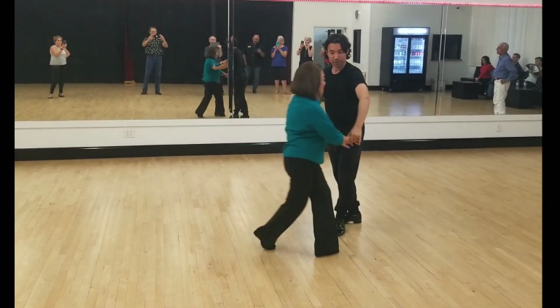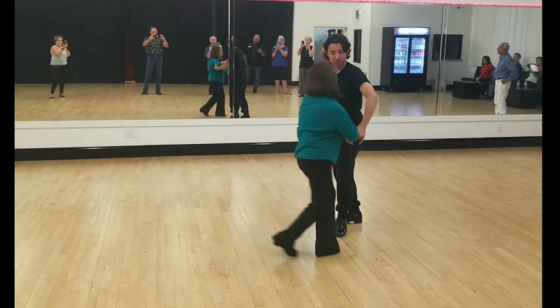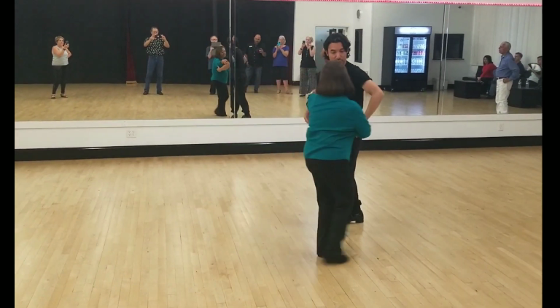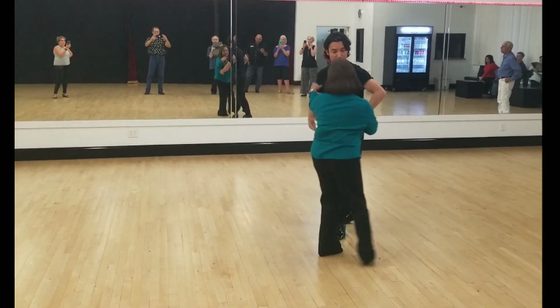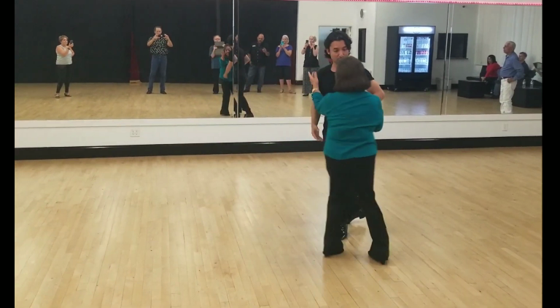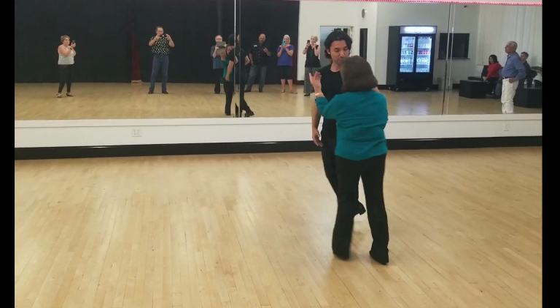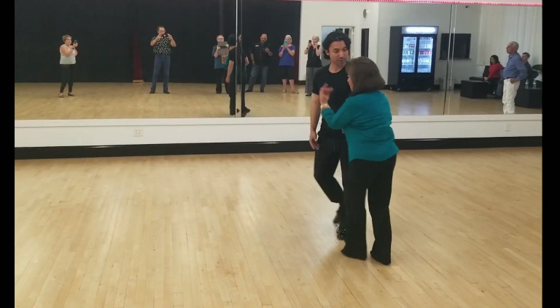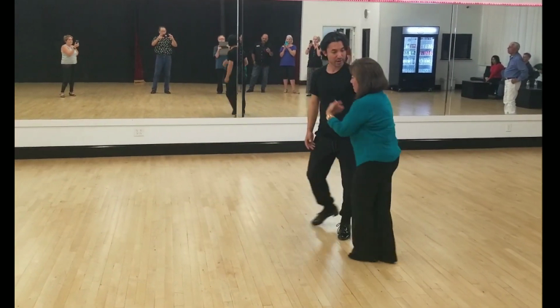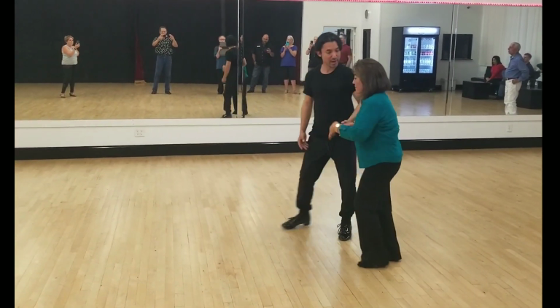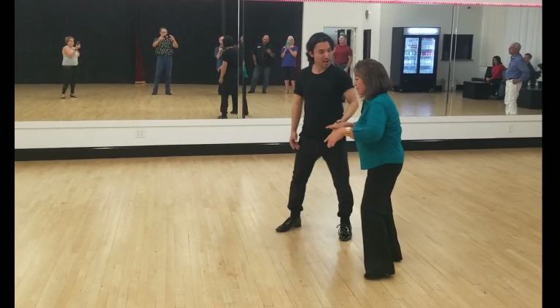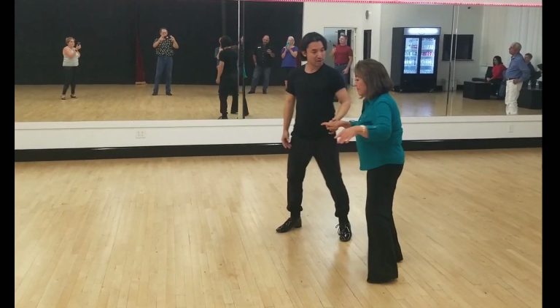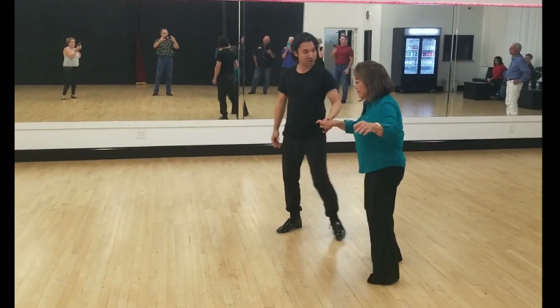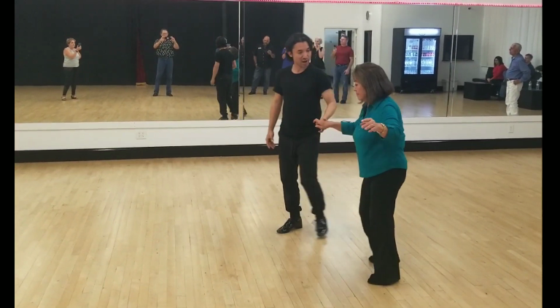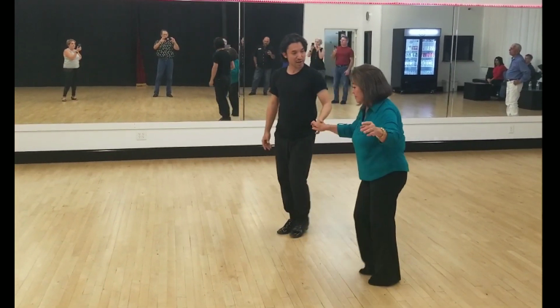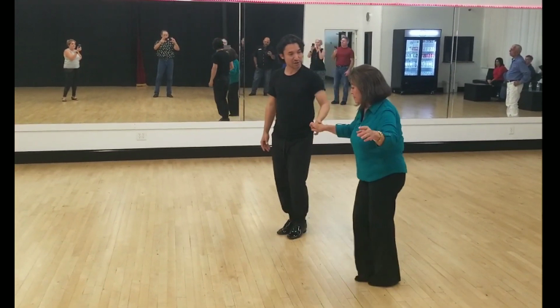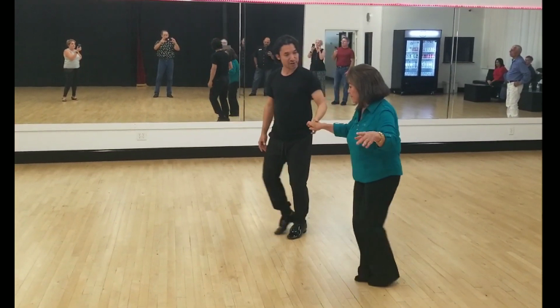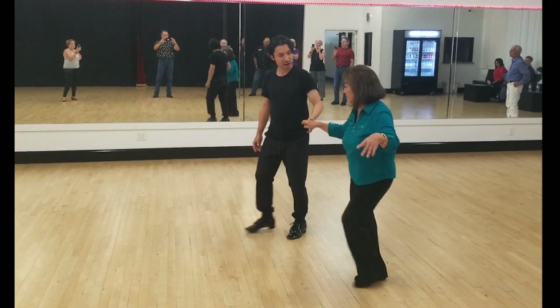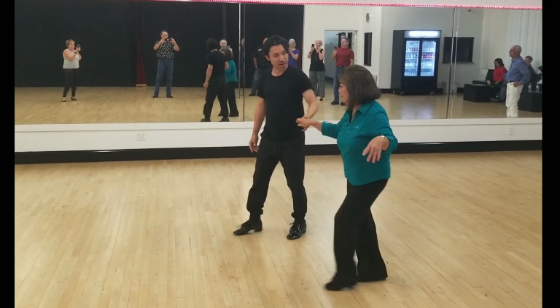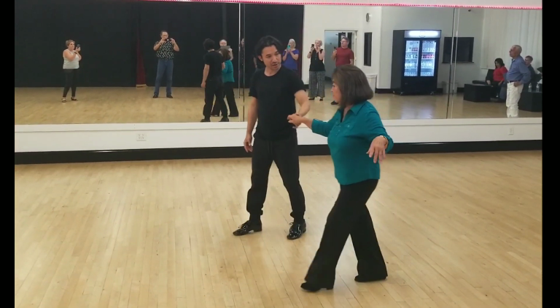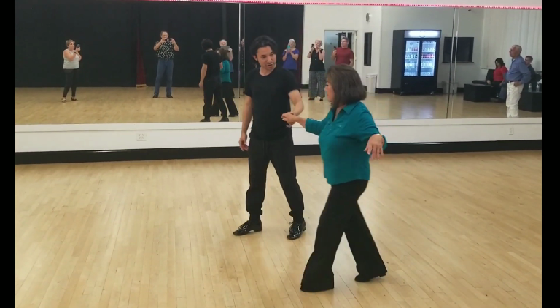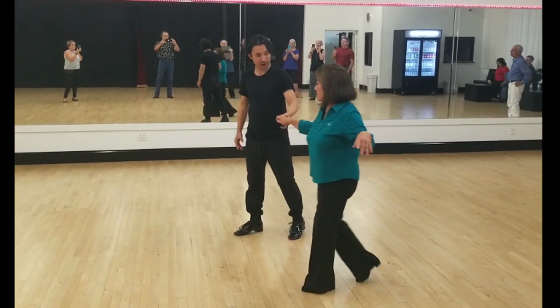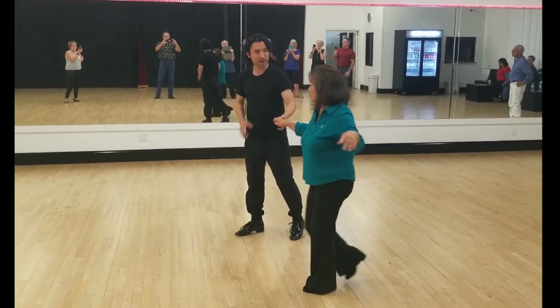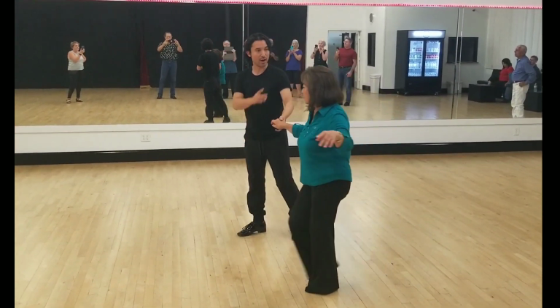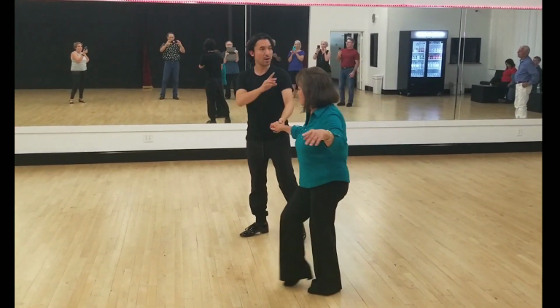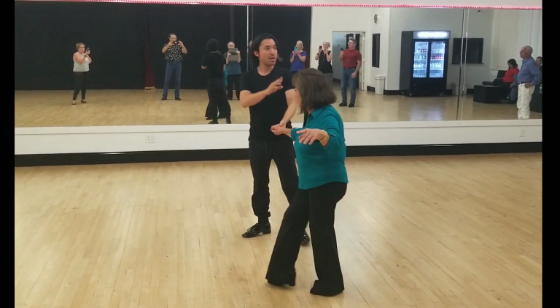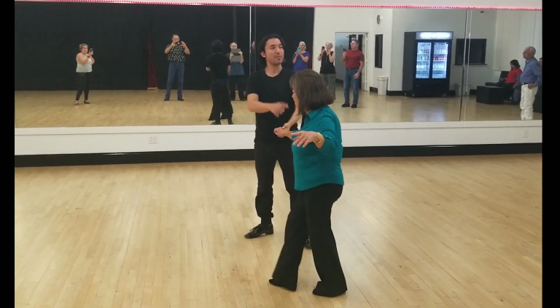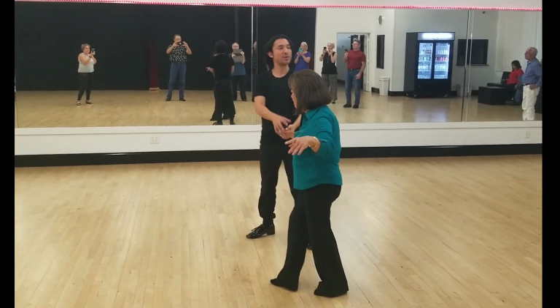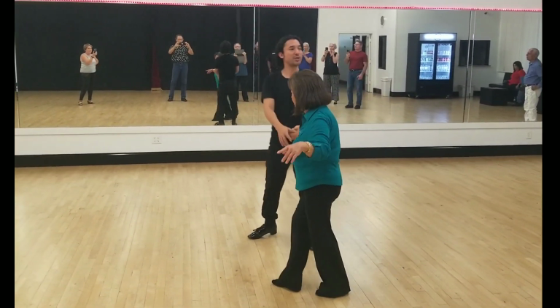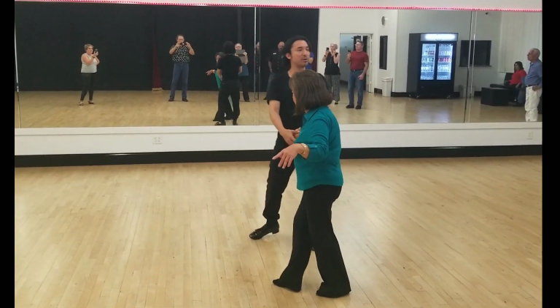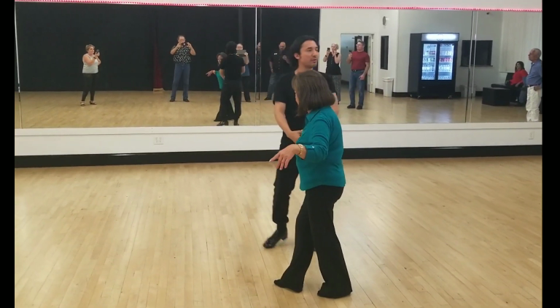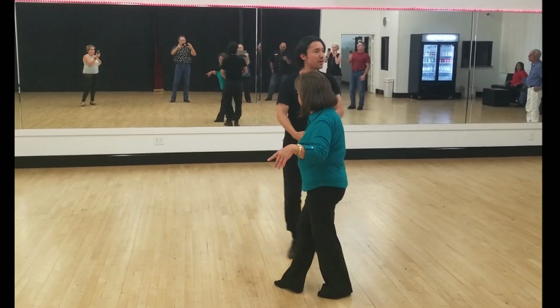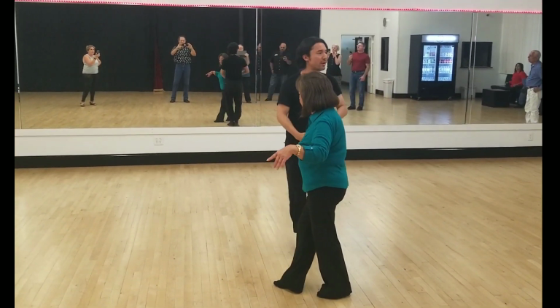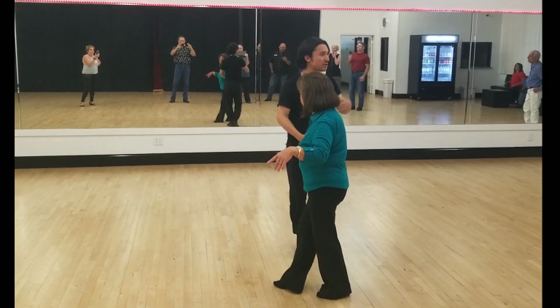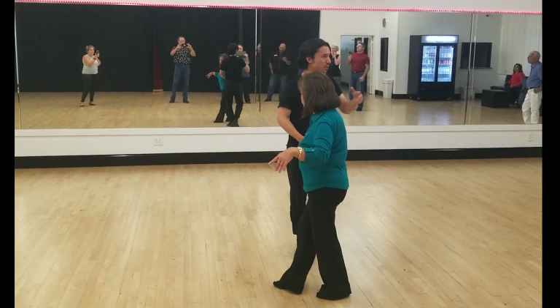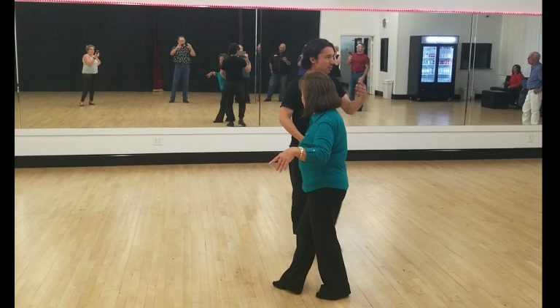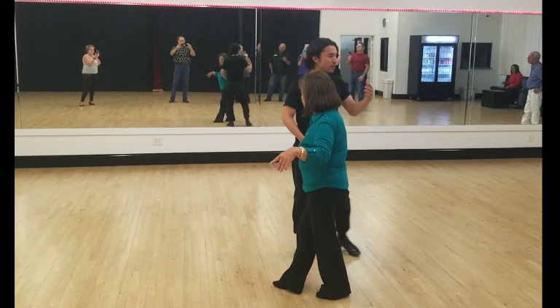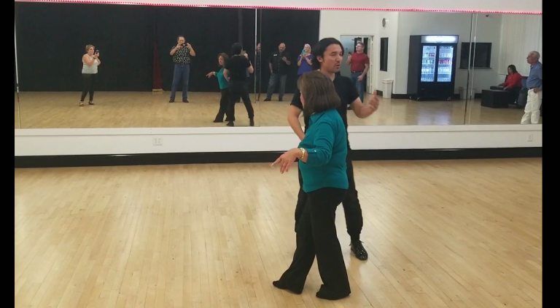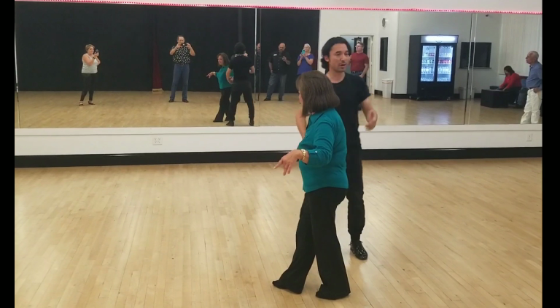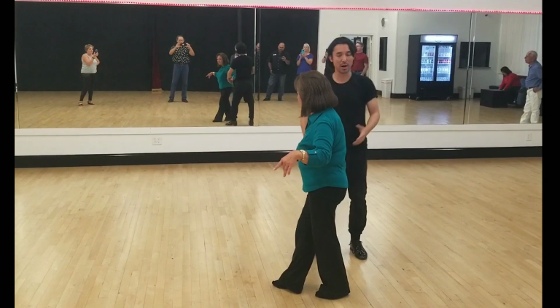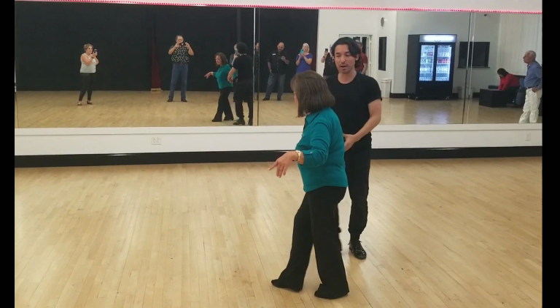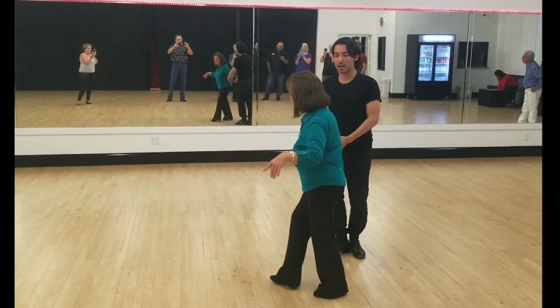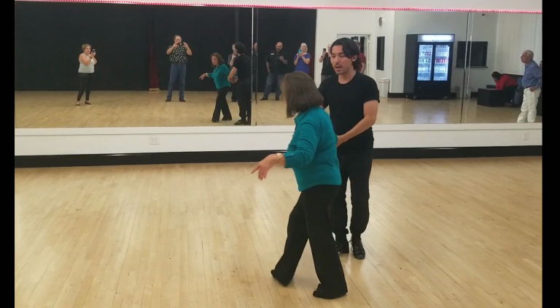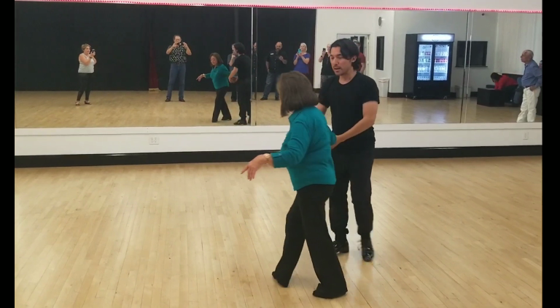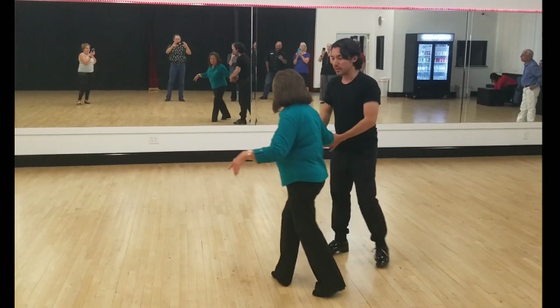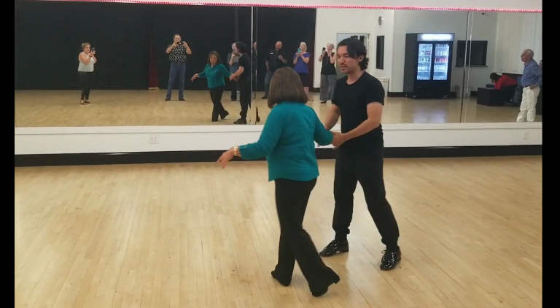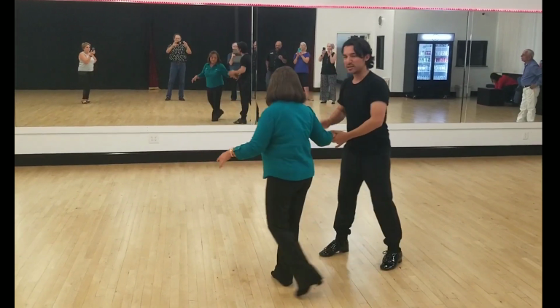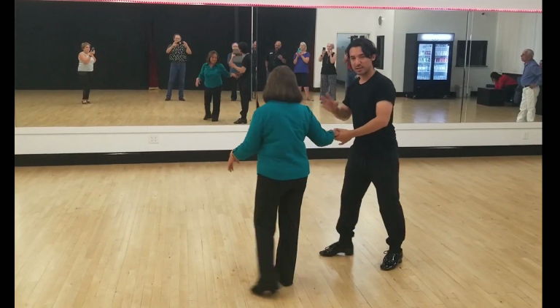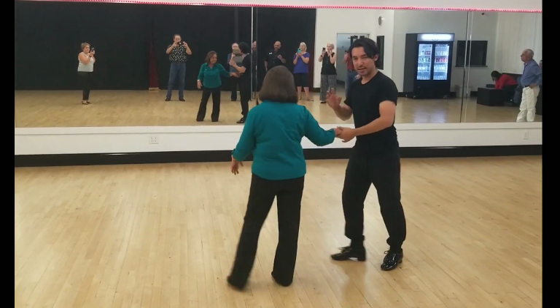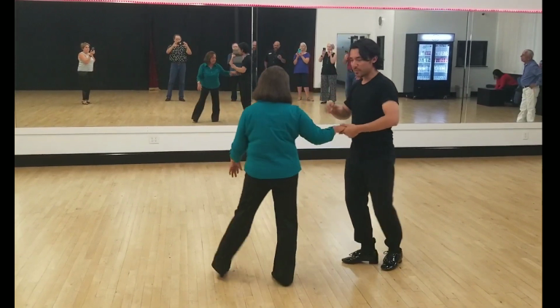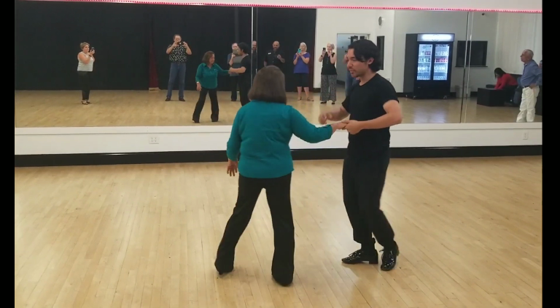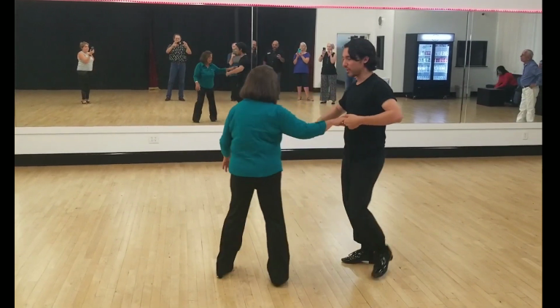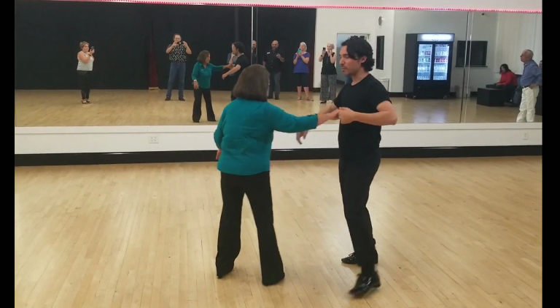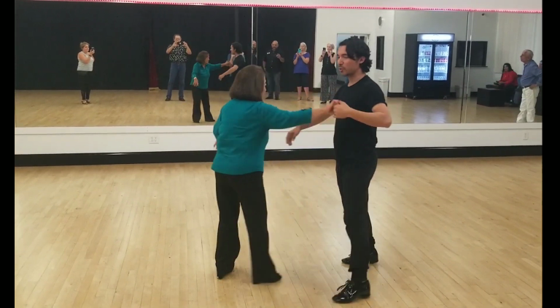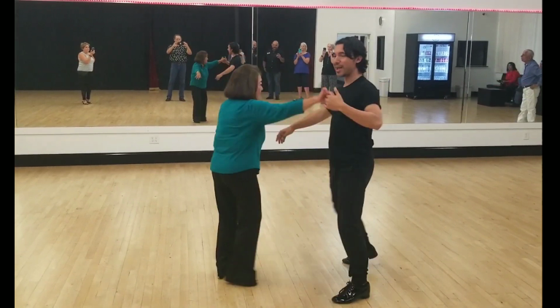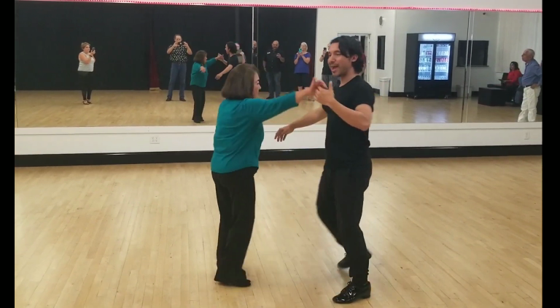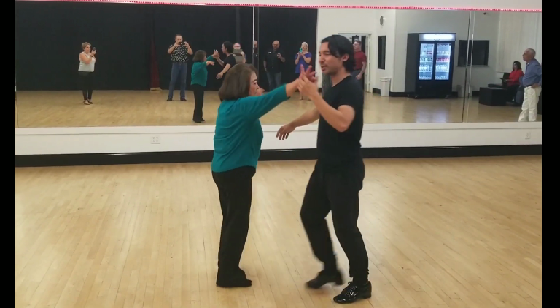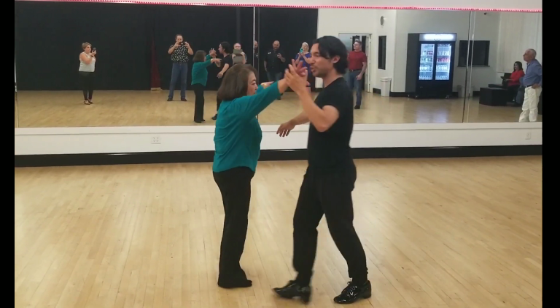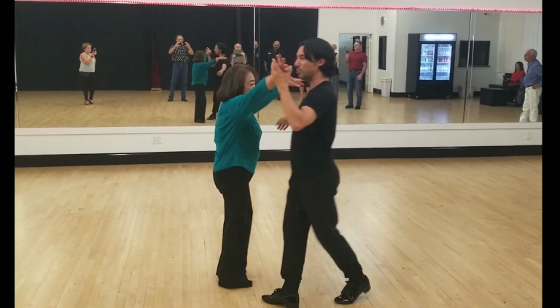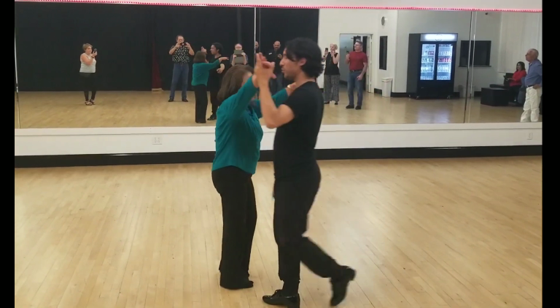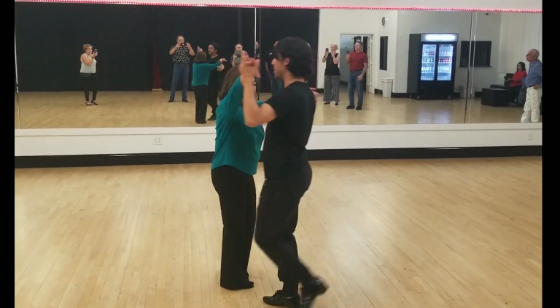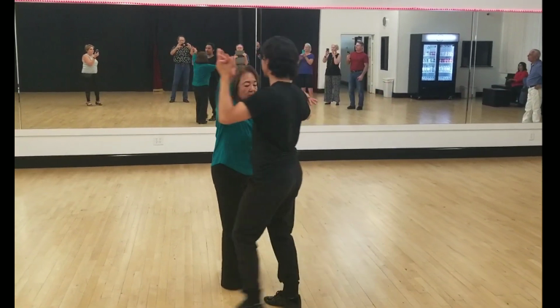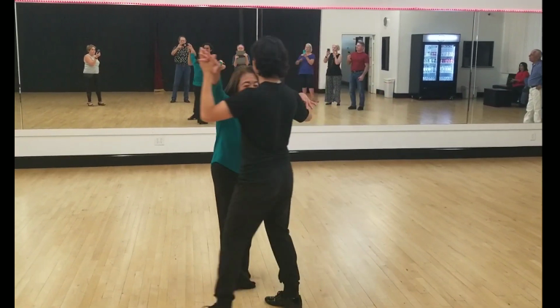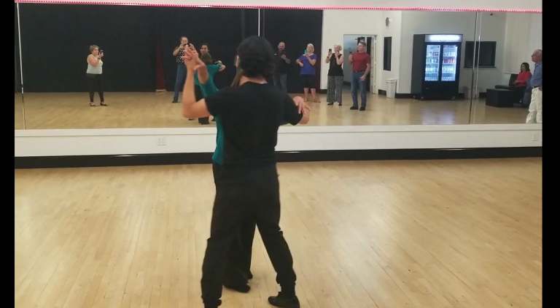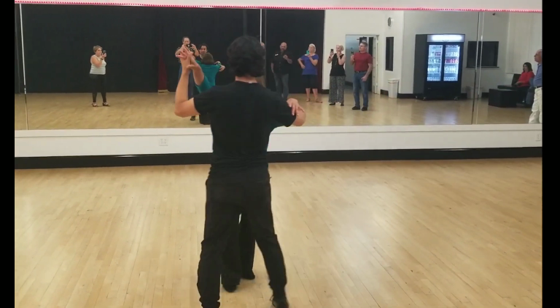One, two, three, cha-cha-cha. Now I'm going to show you the variation — what we're going to work on is the same thing, but we're going to add a cubit break to it.